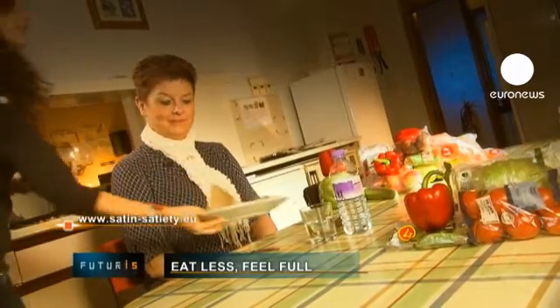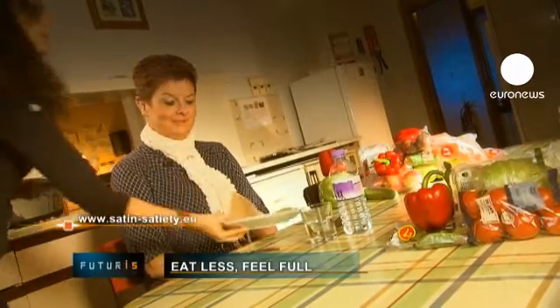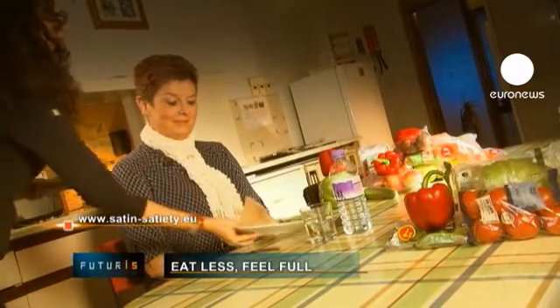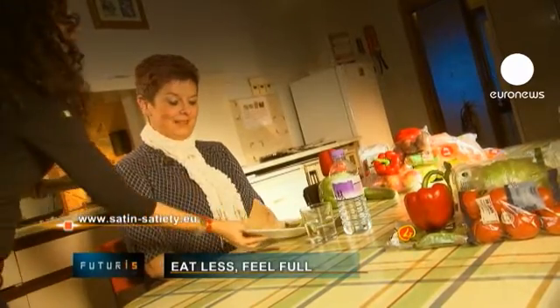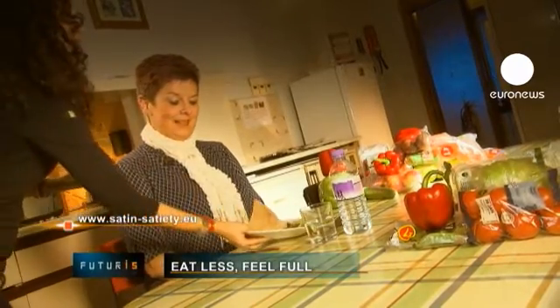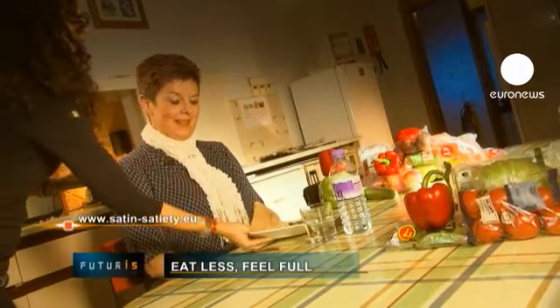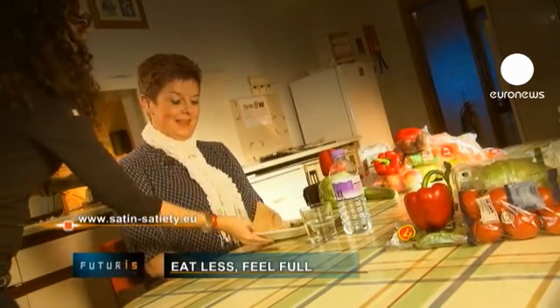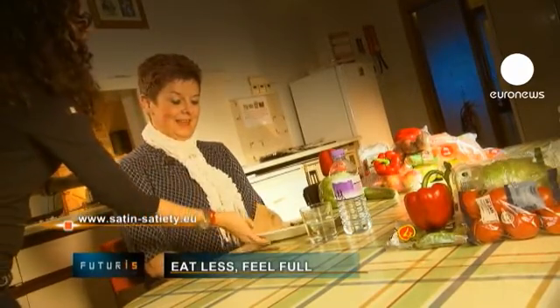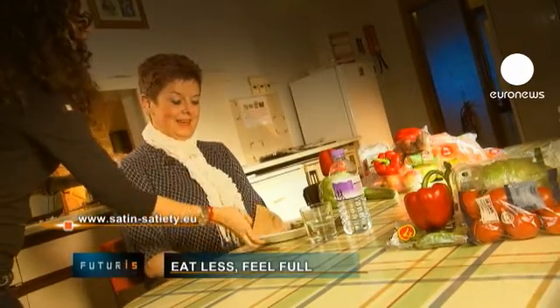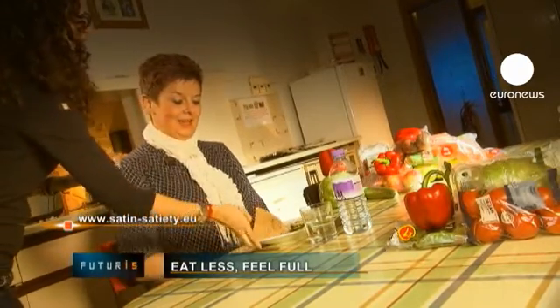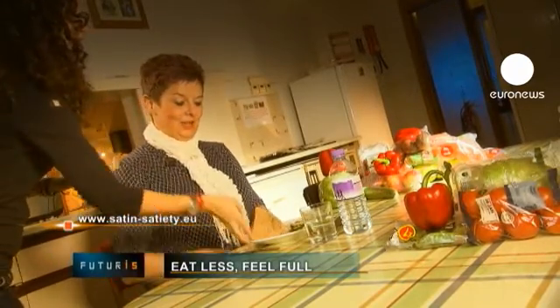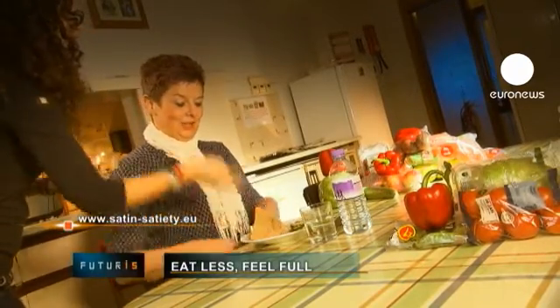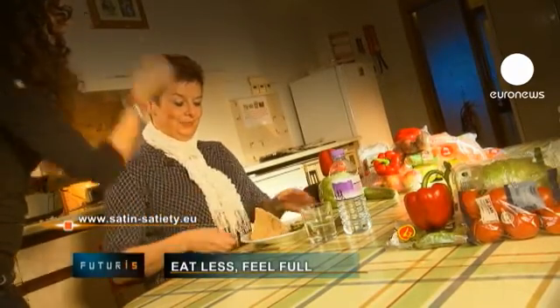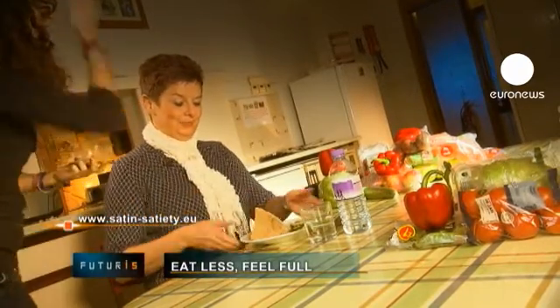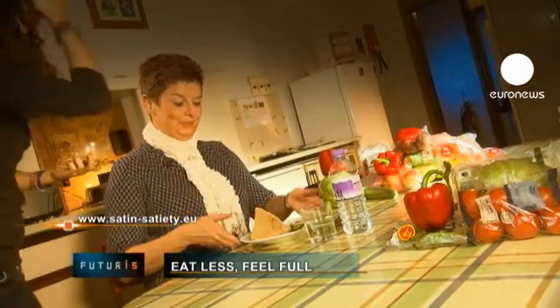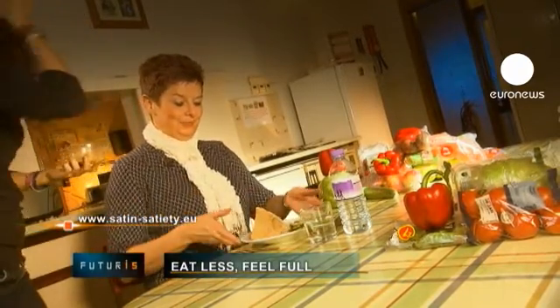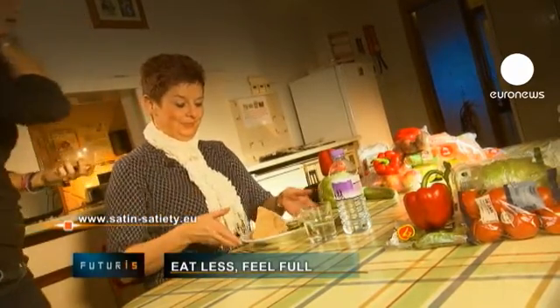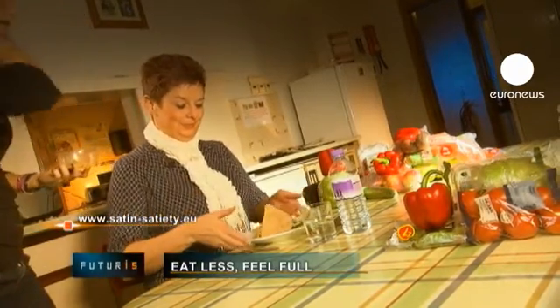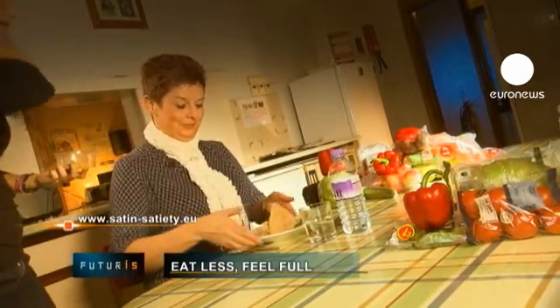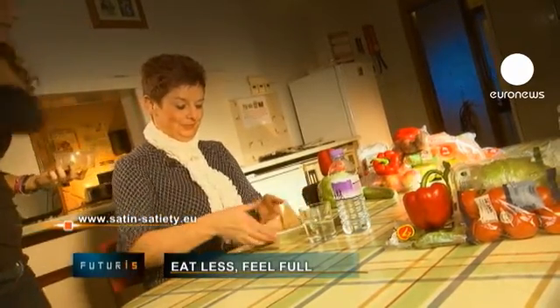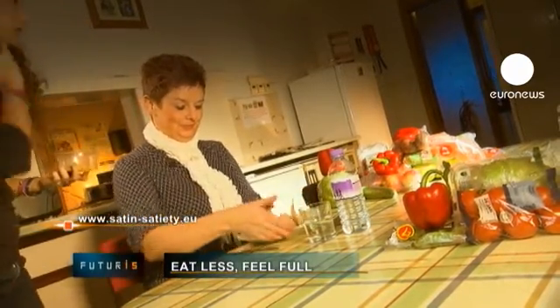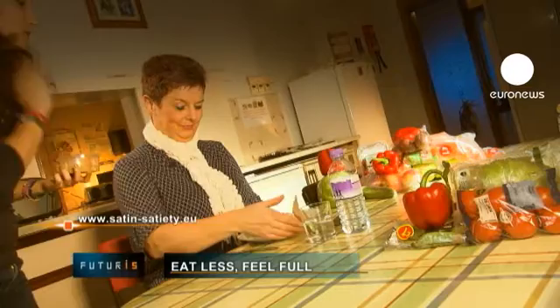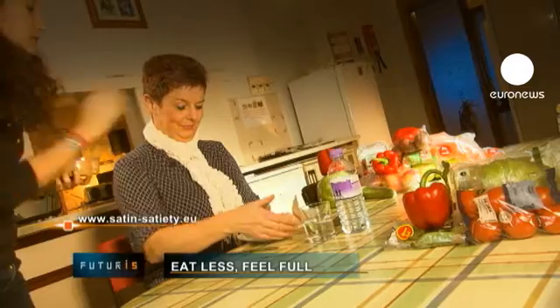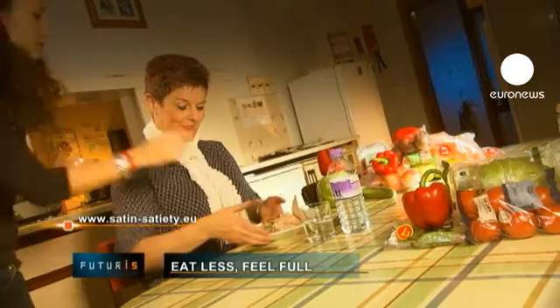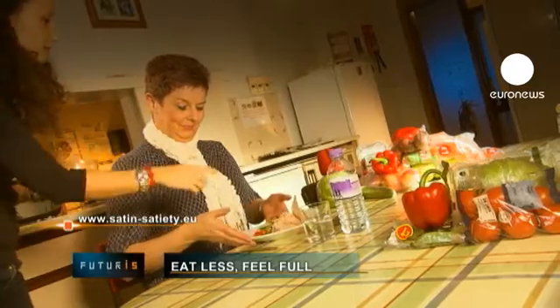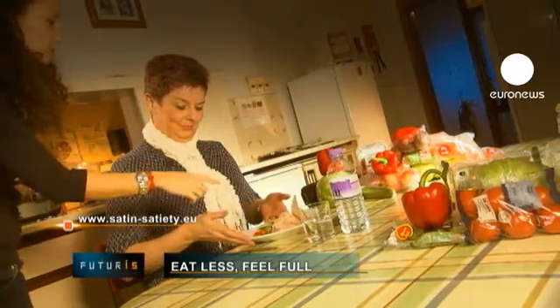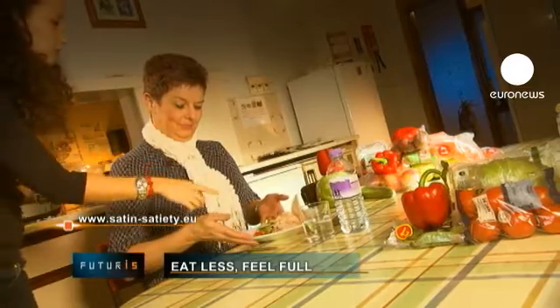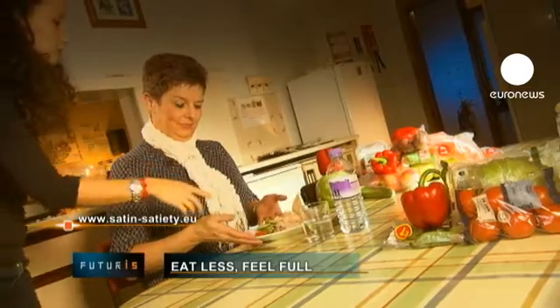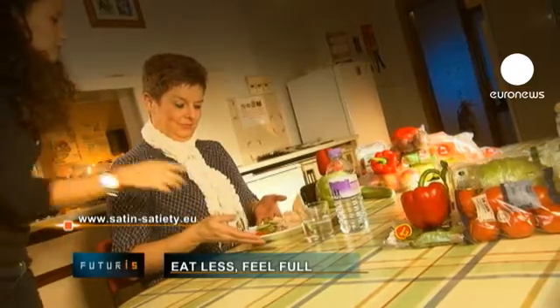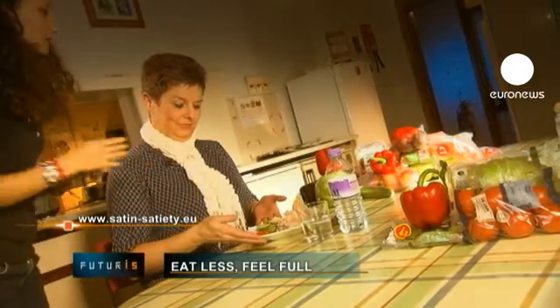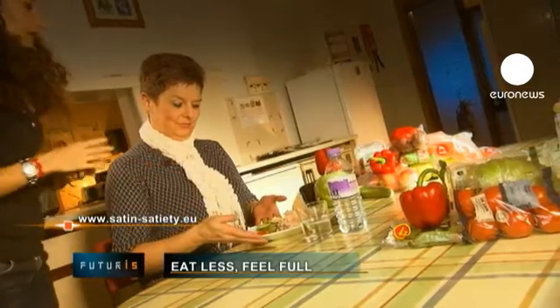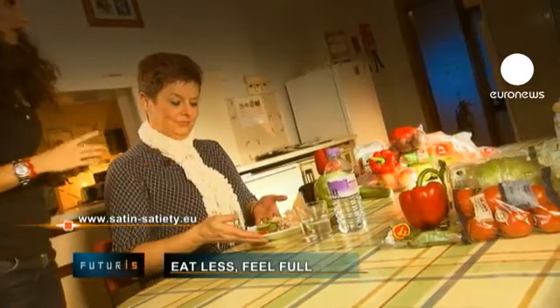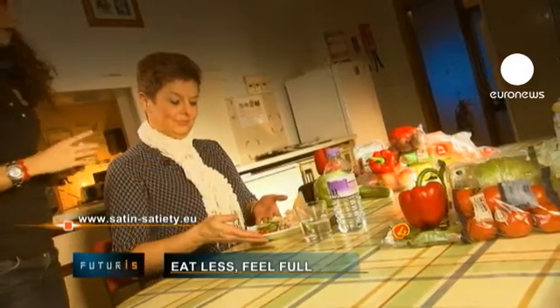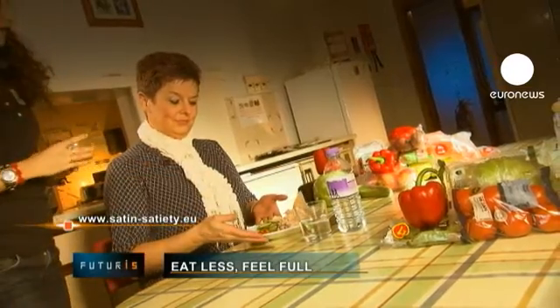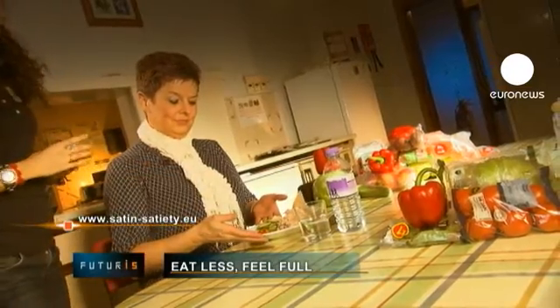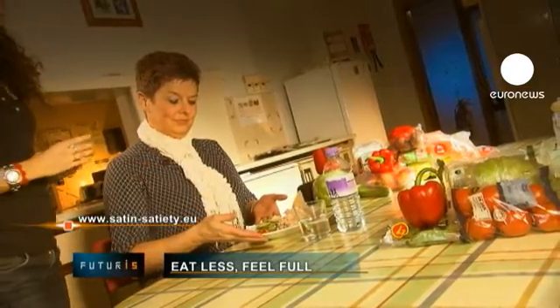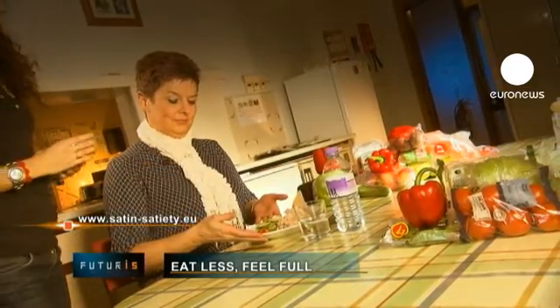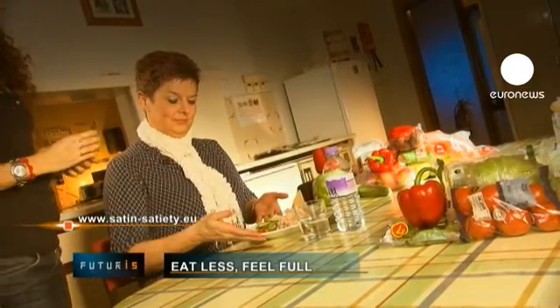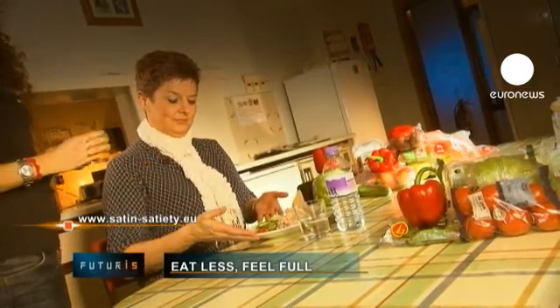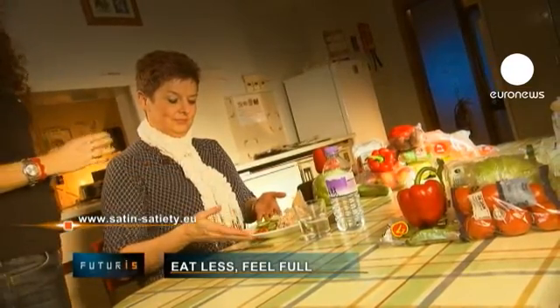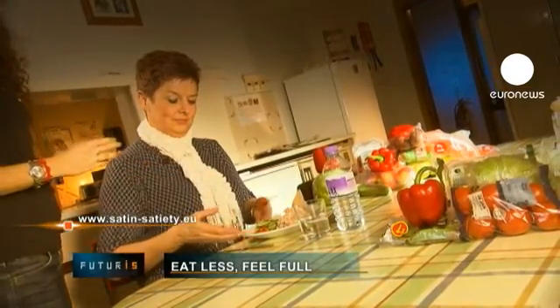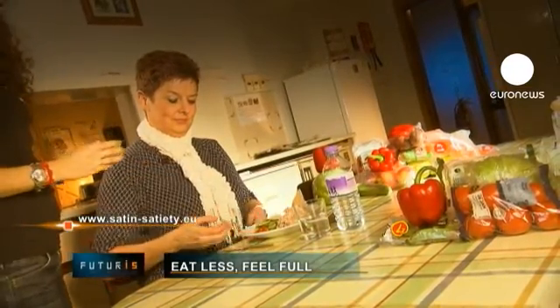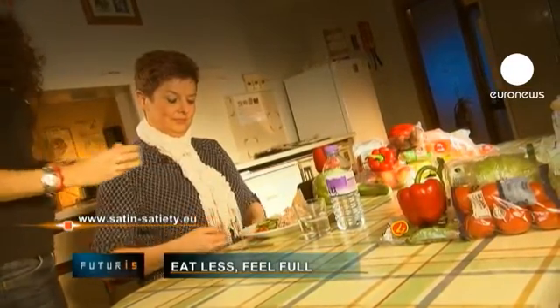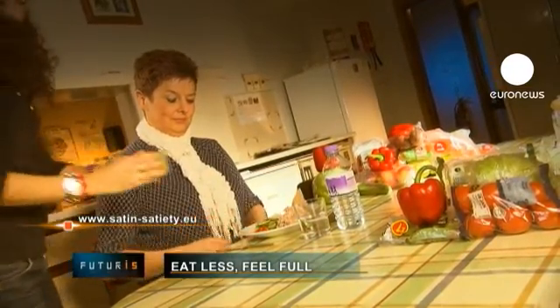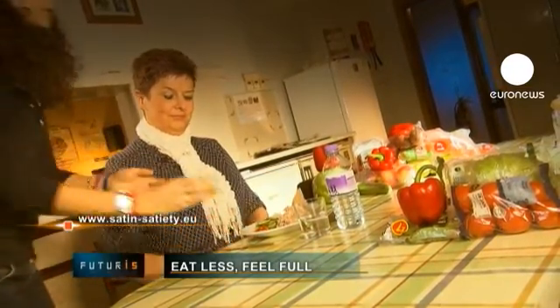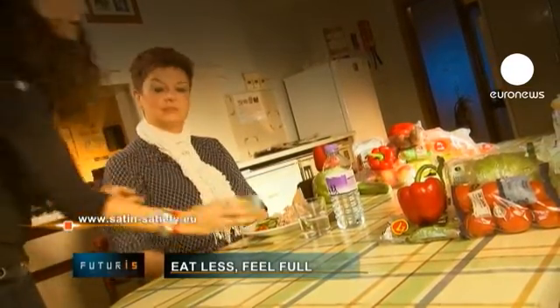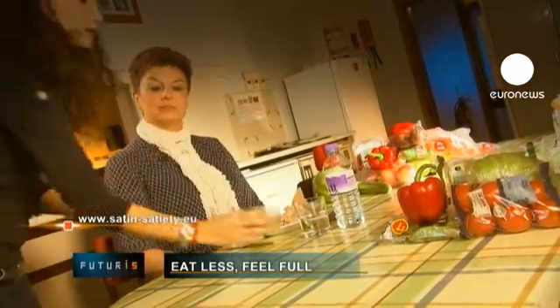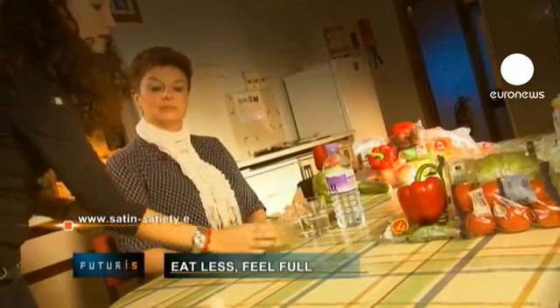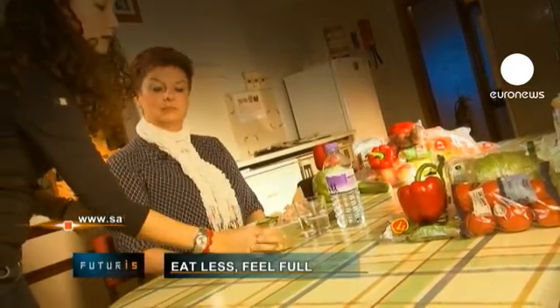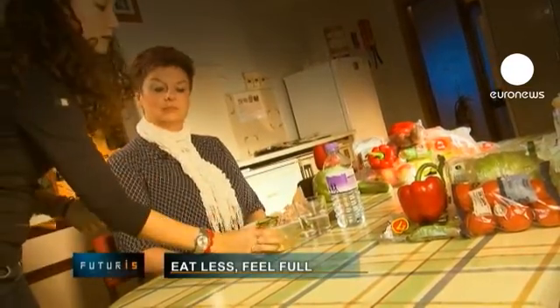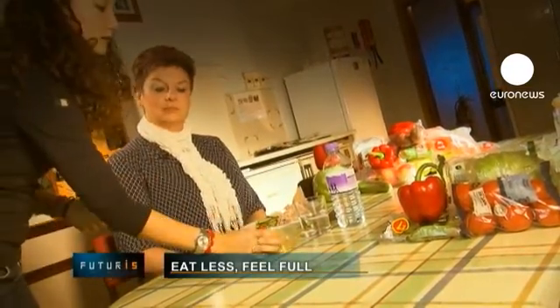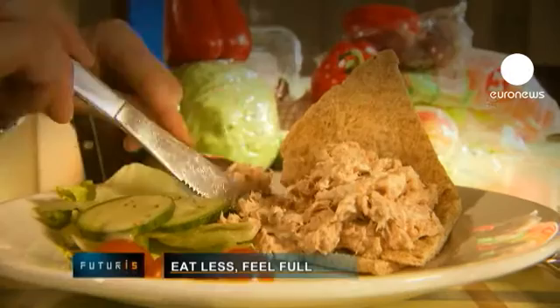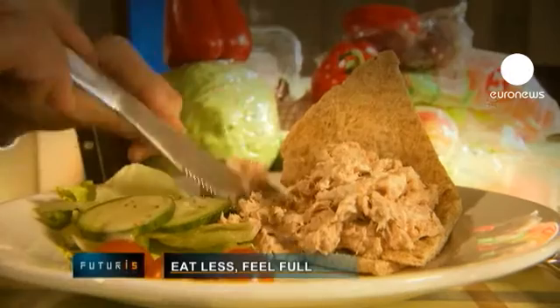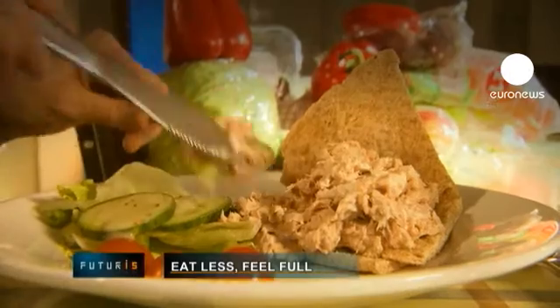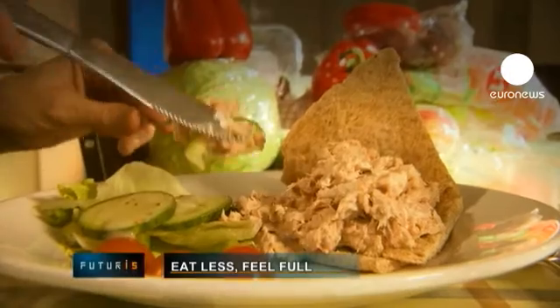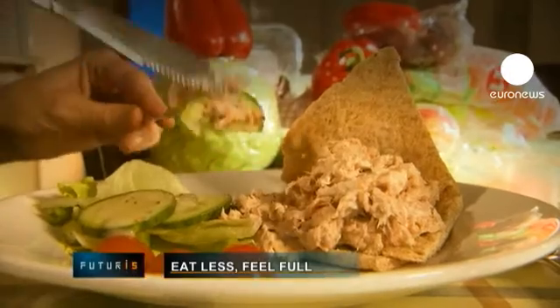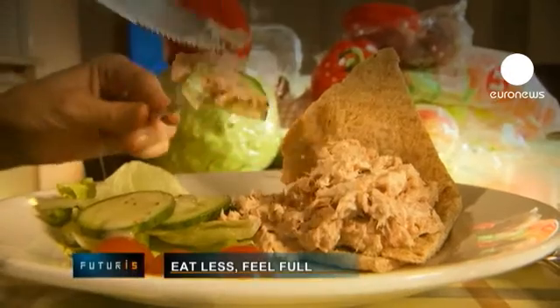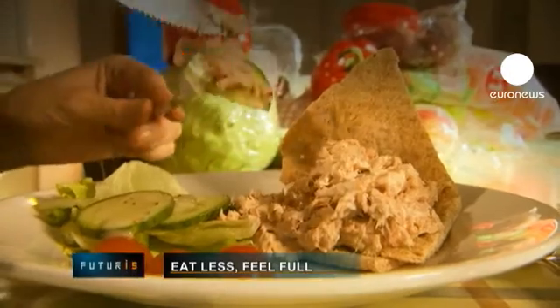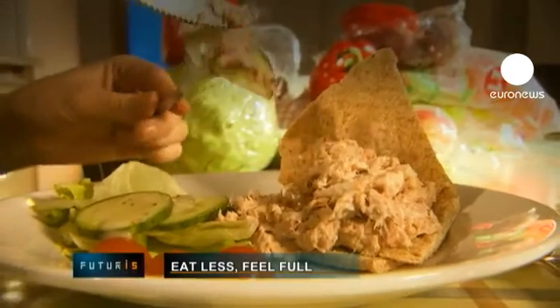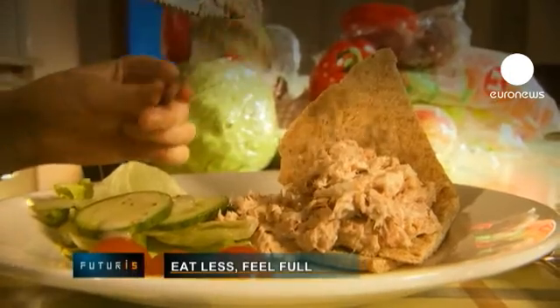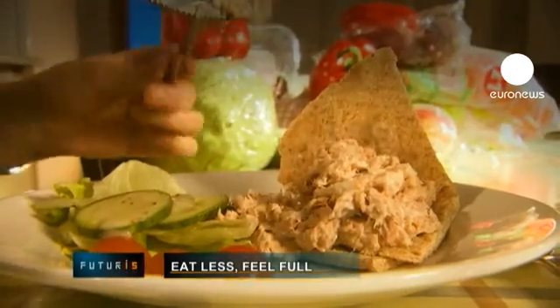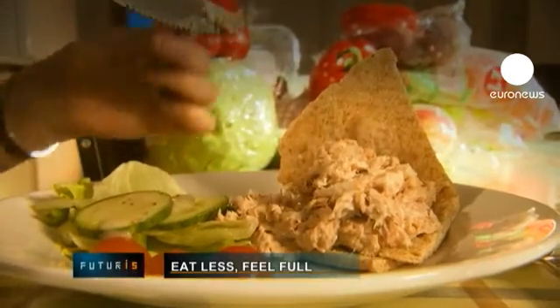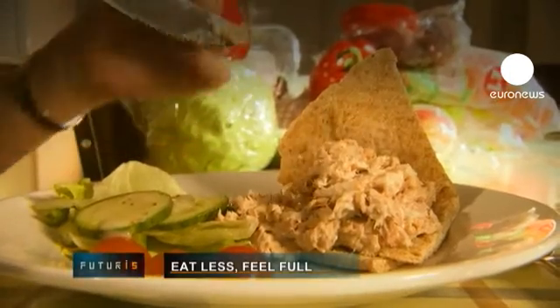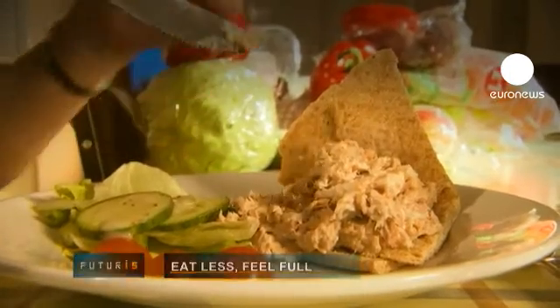And researchers hope to see these innovative, satiating foods being served on Europe's dinner tables from 2016.